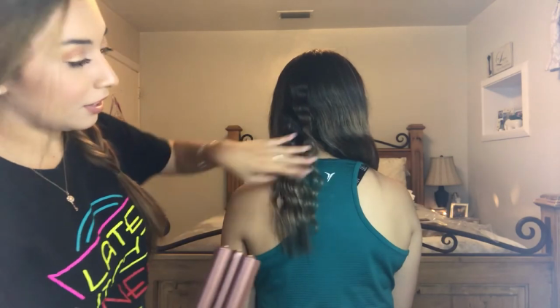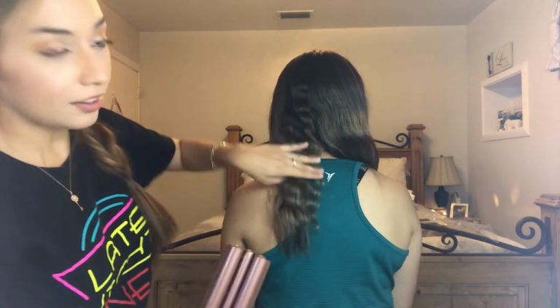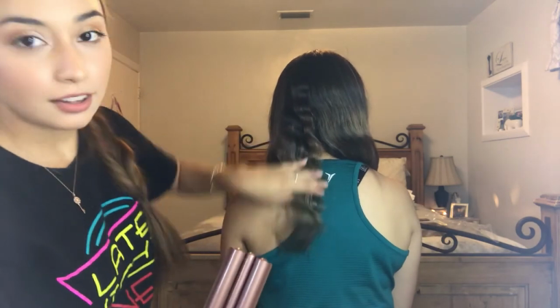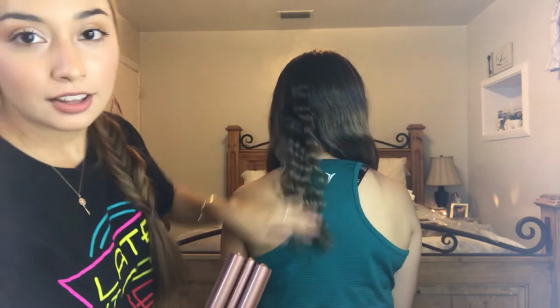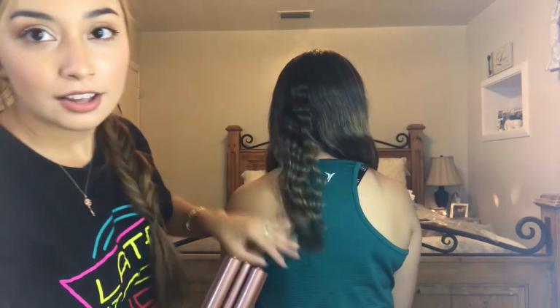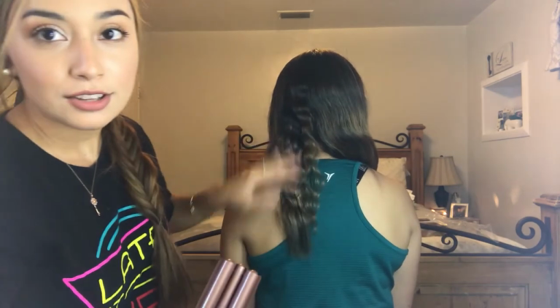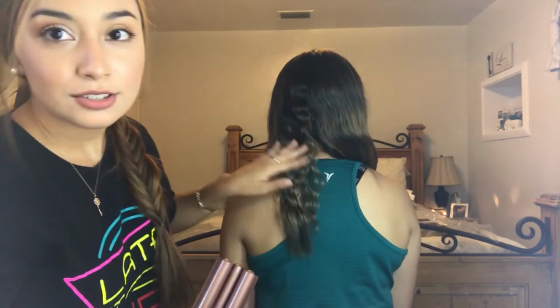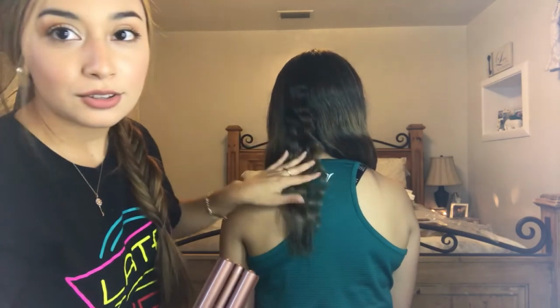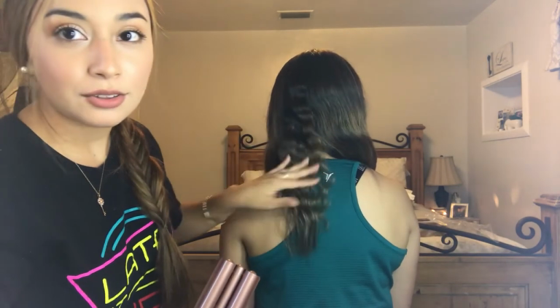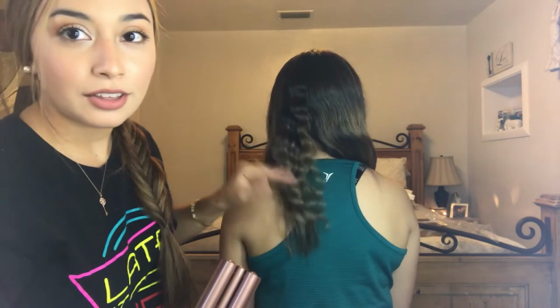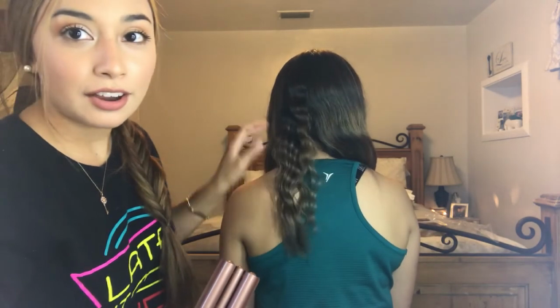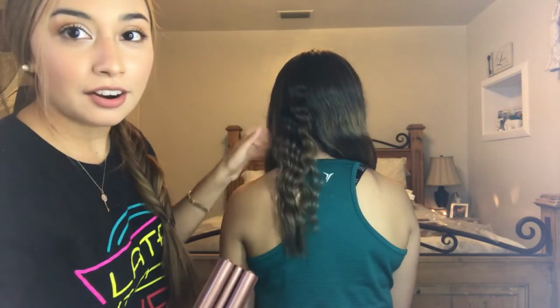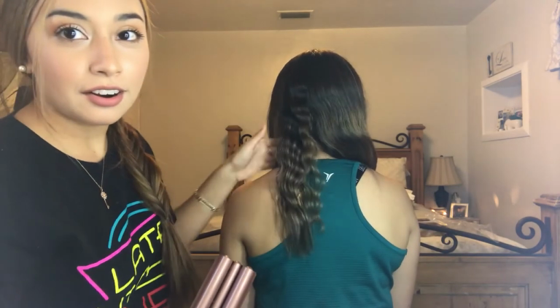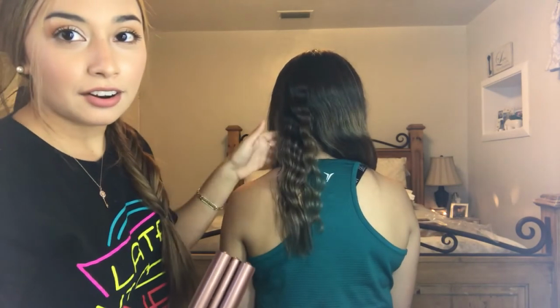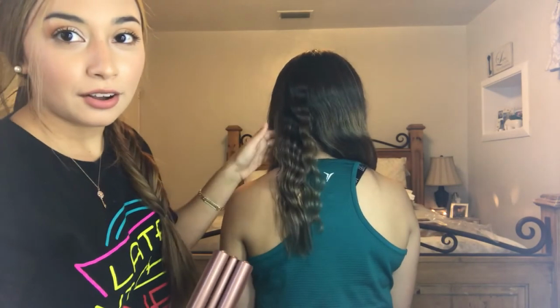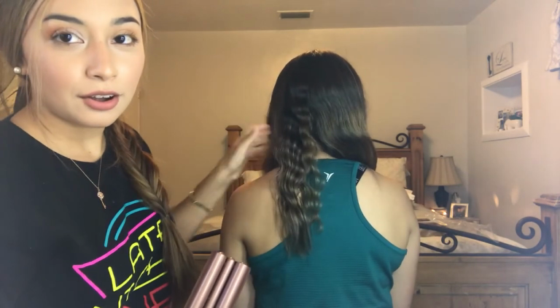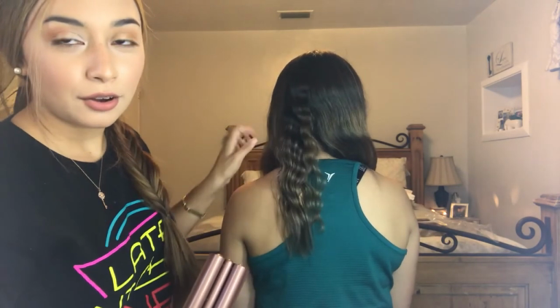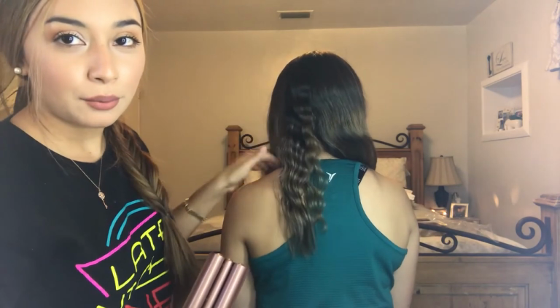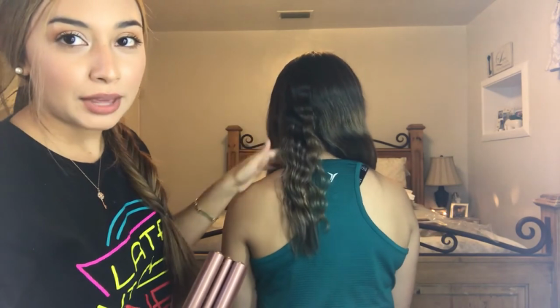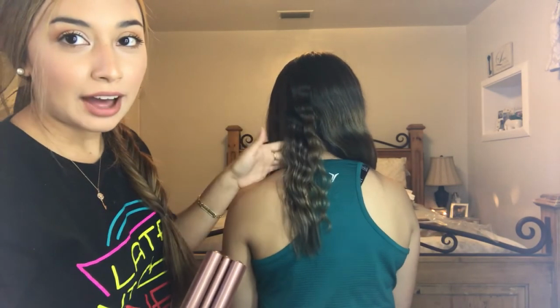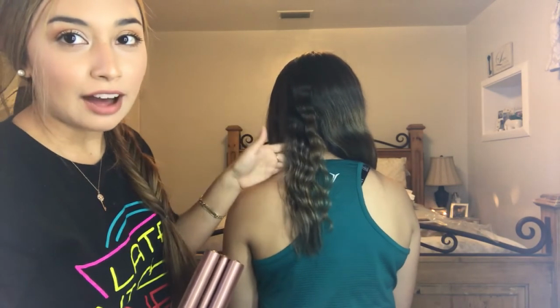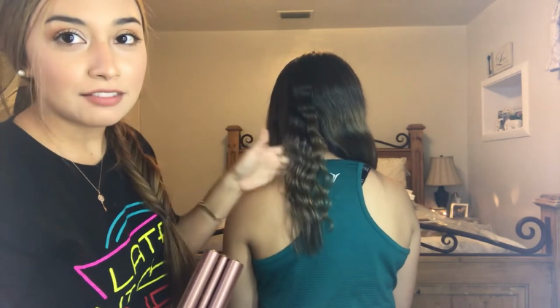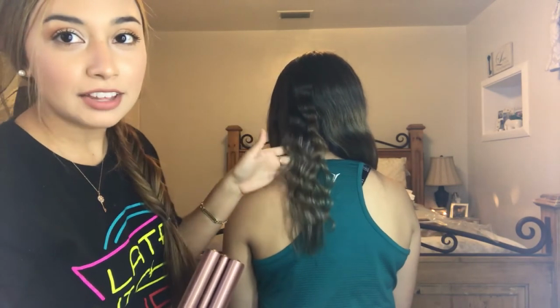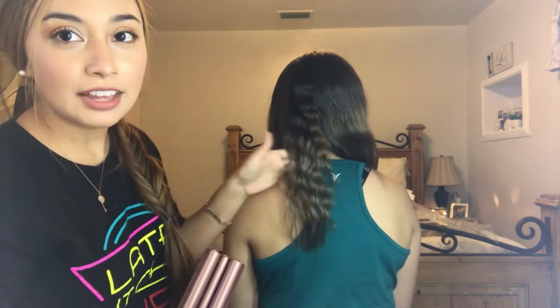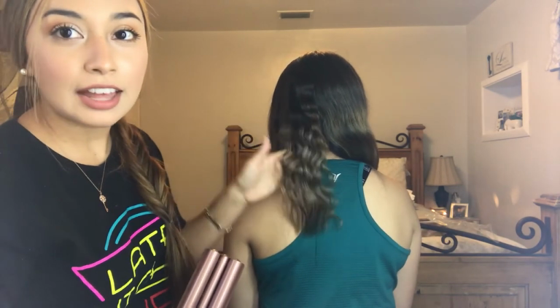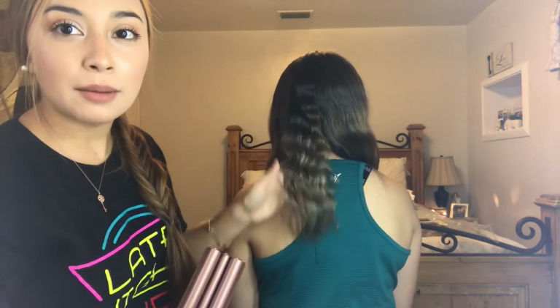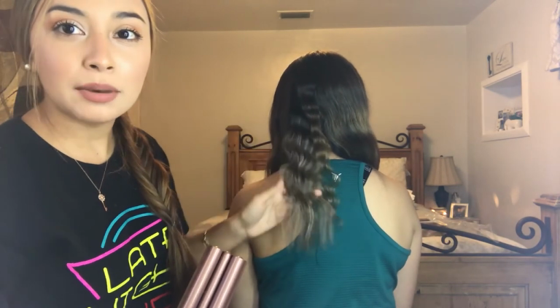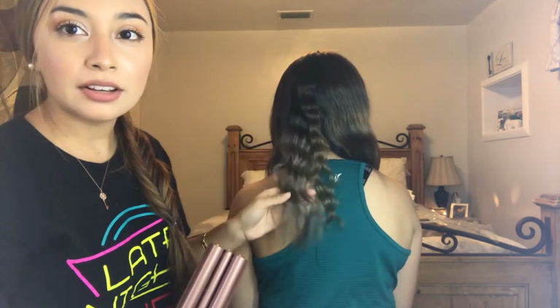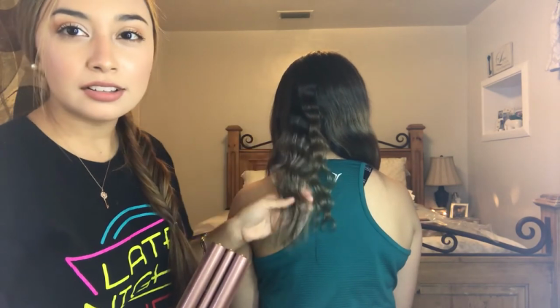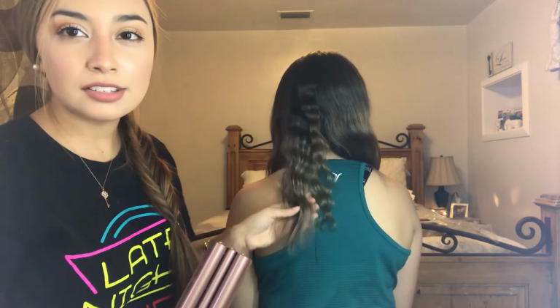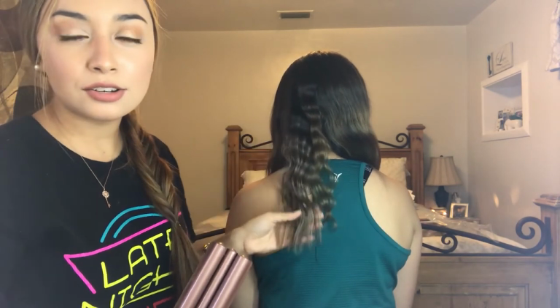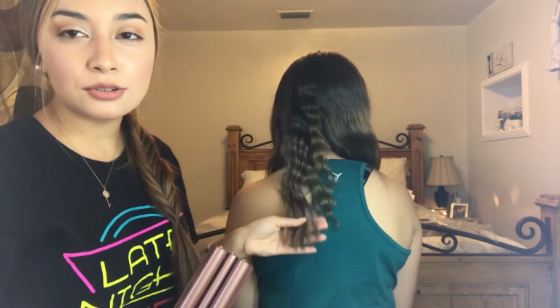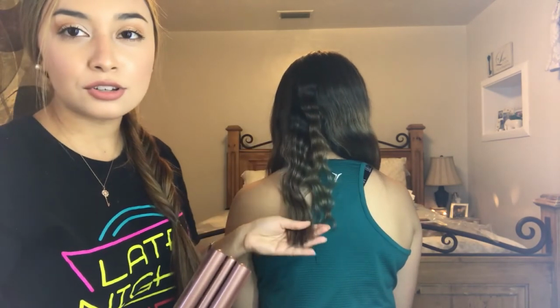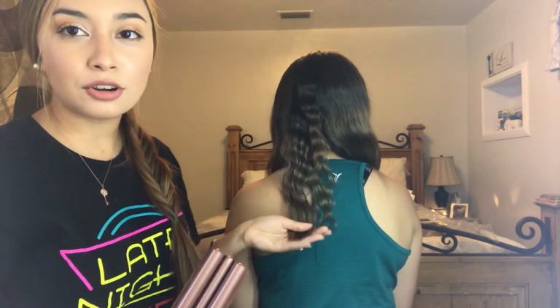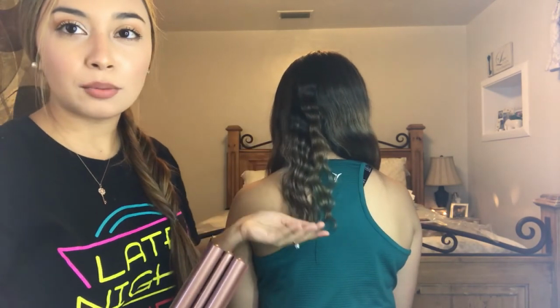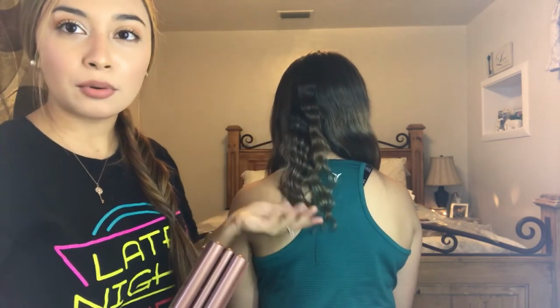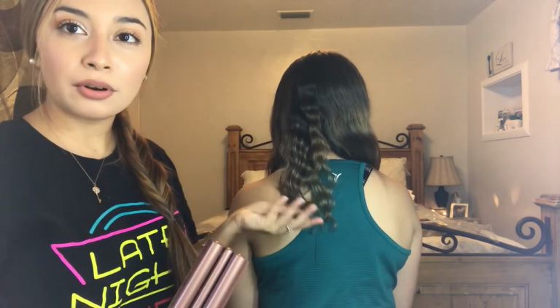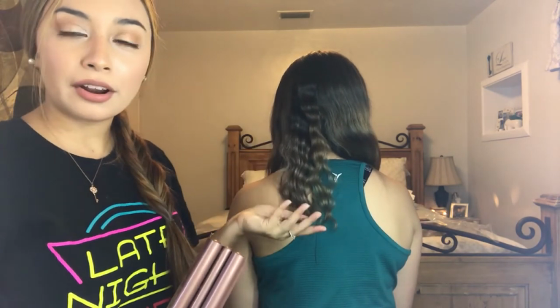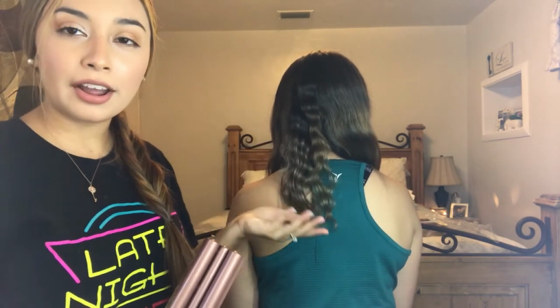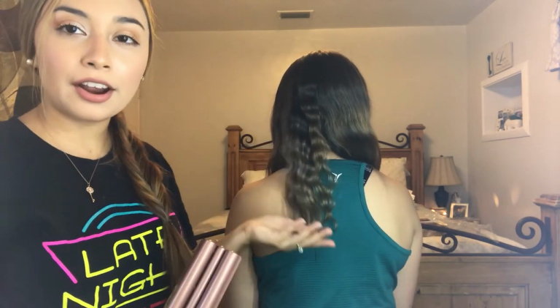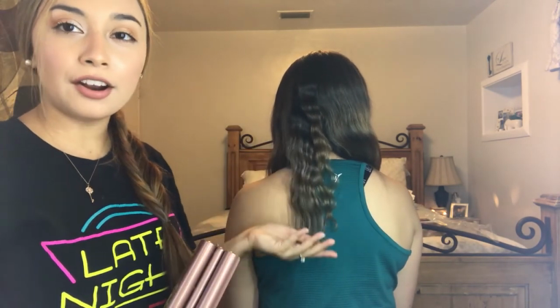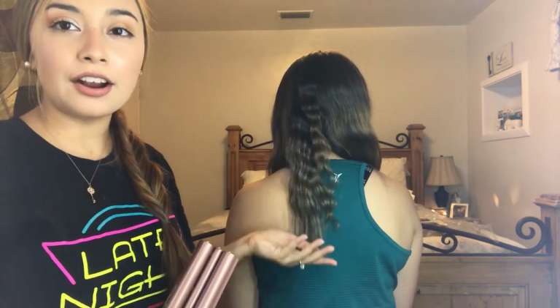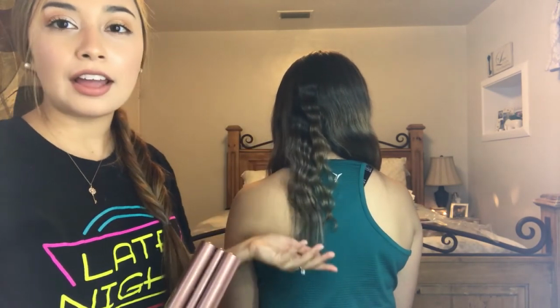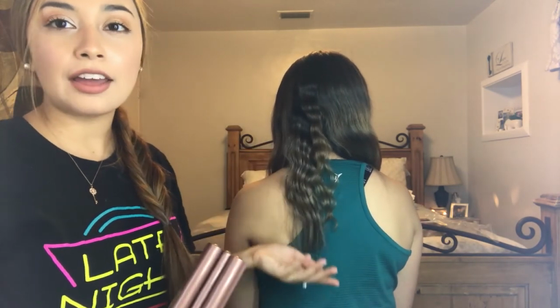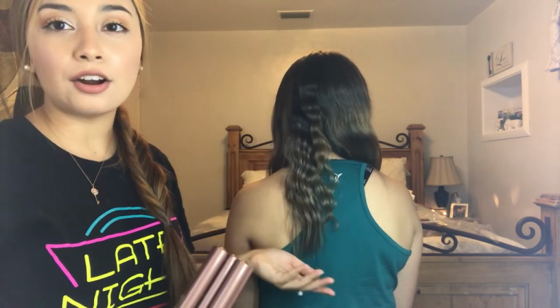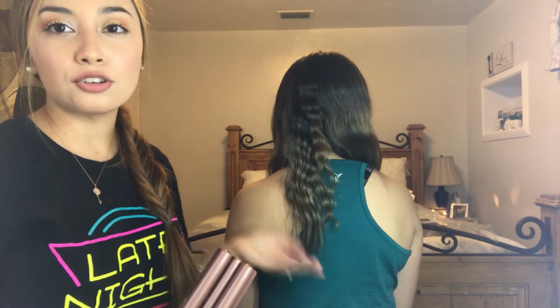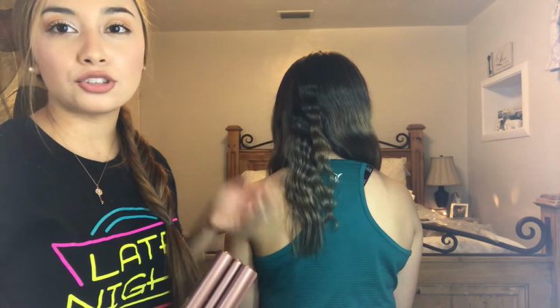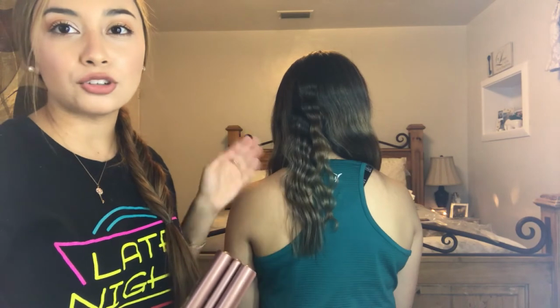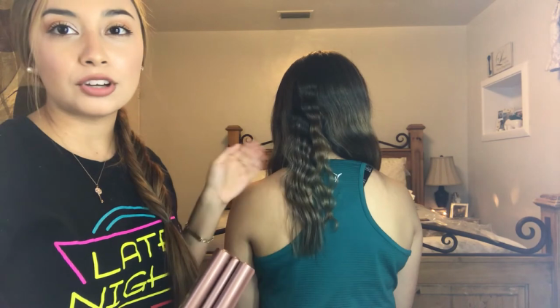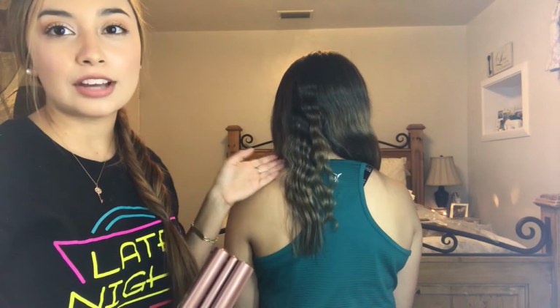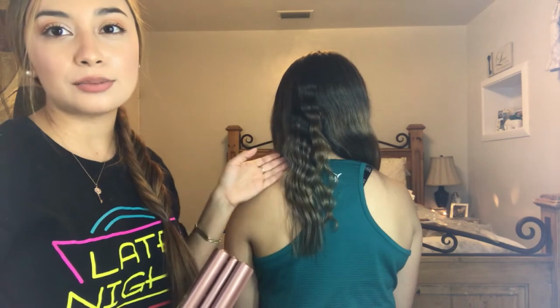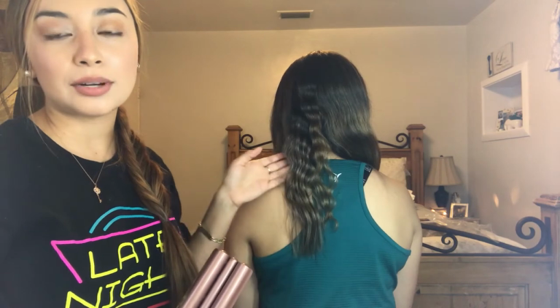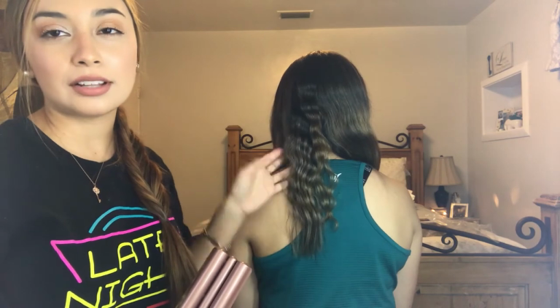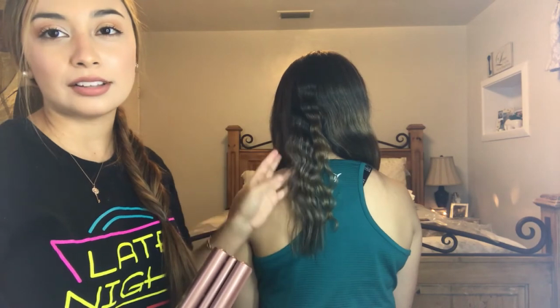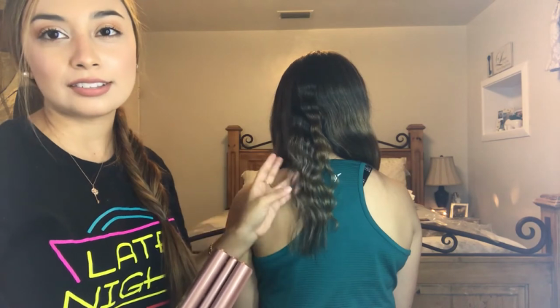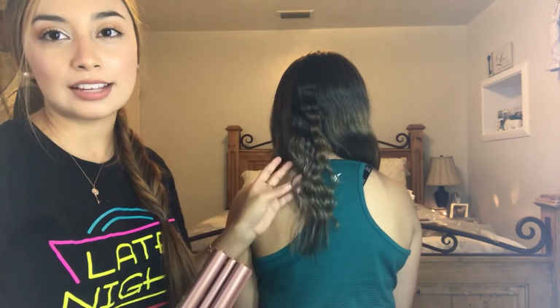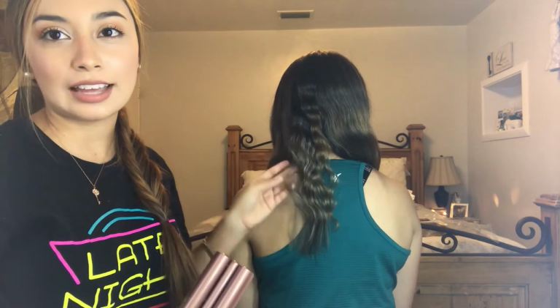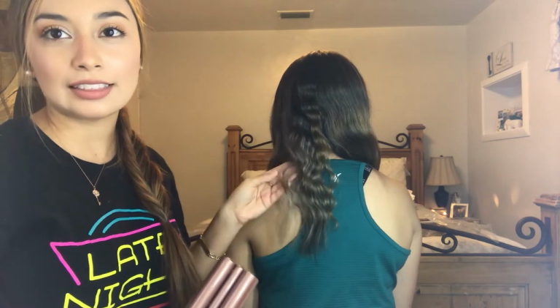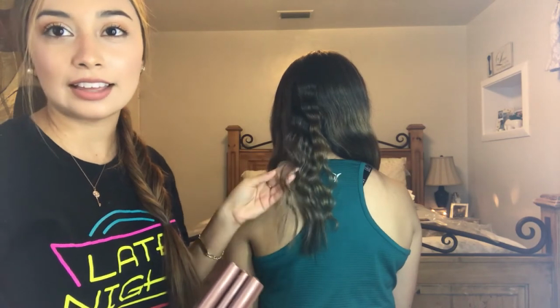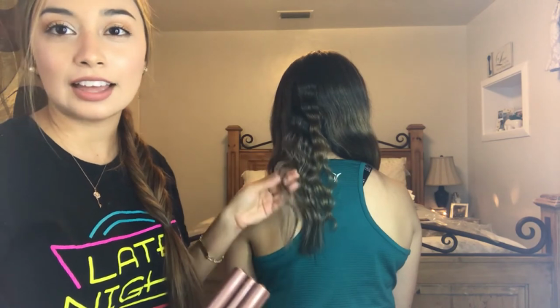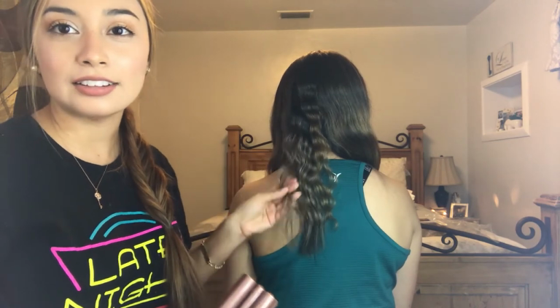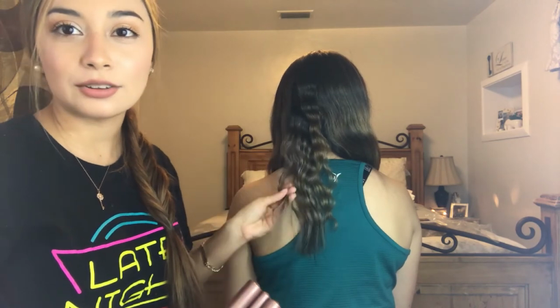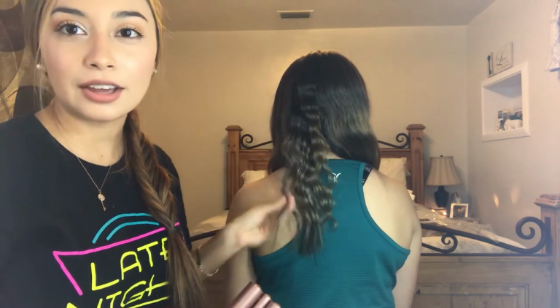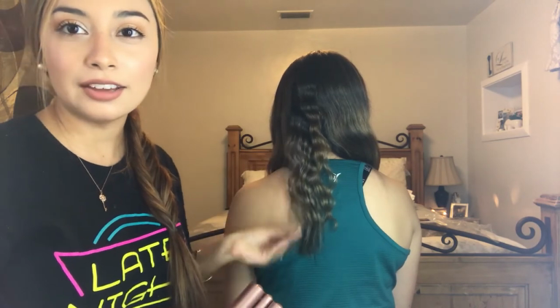Okay, so there we have it. I'm going to continue to crimple her hair and I'll show you guys what it looks like at the end.